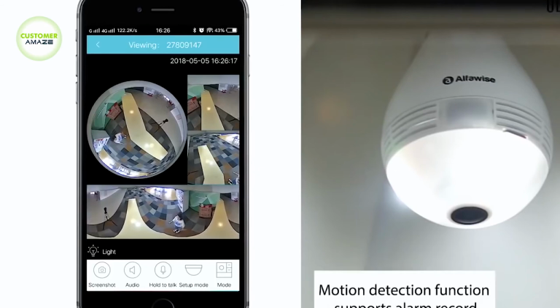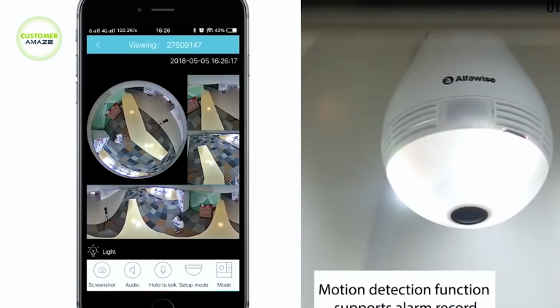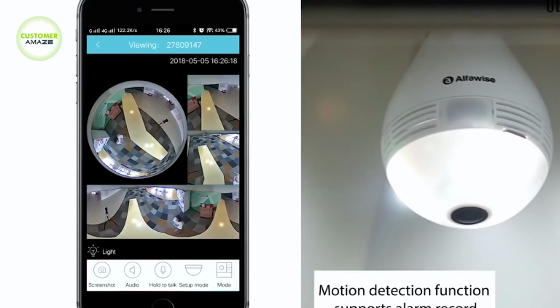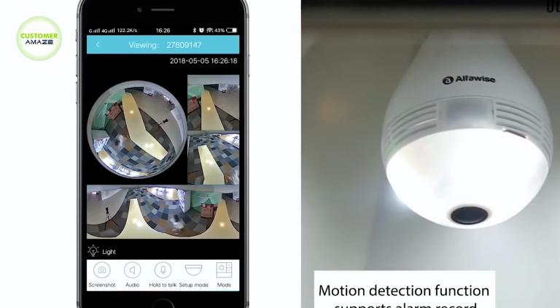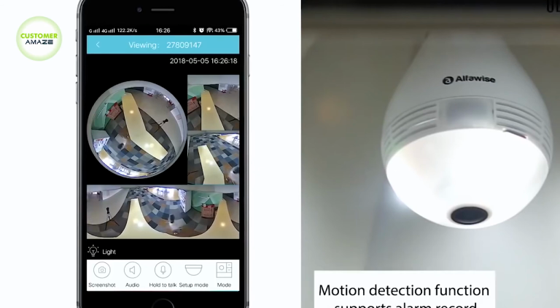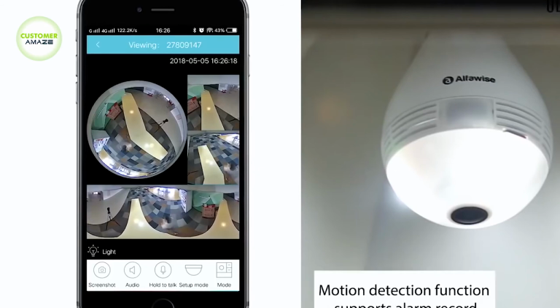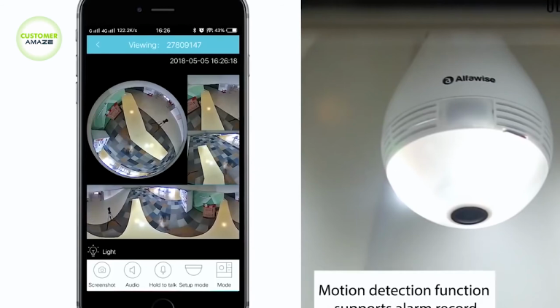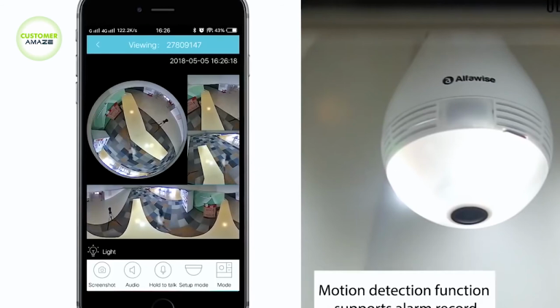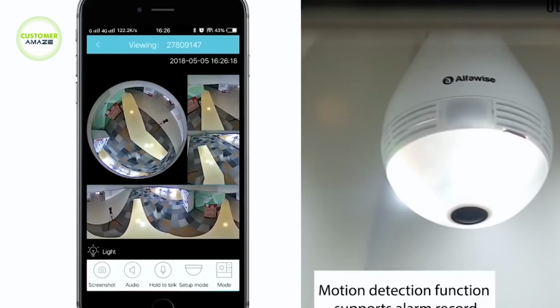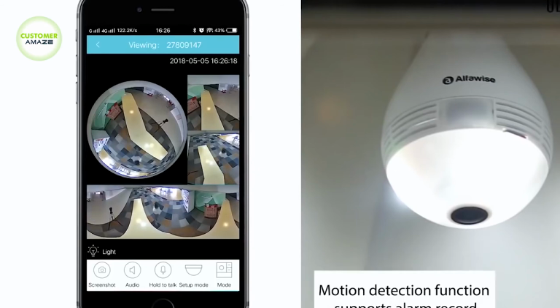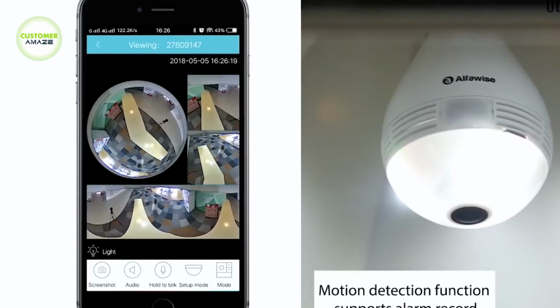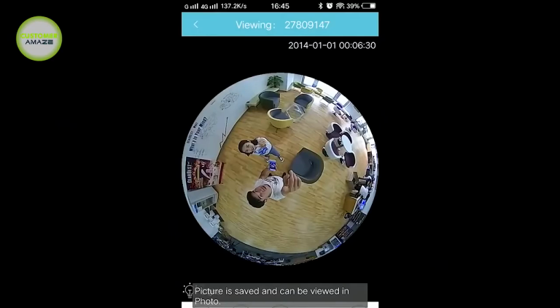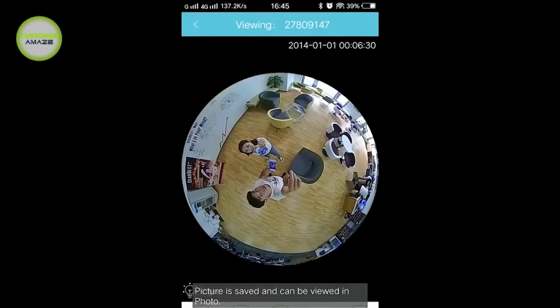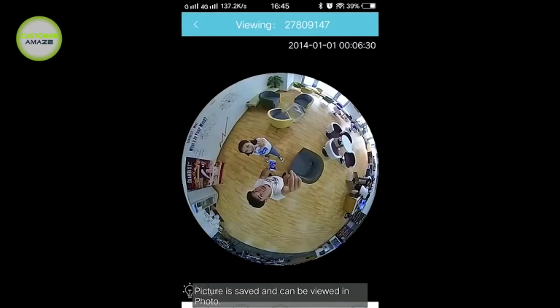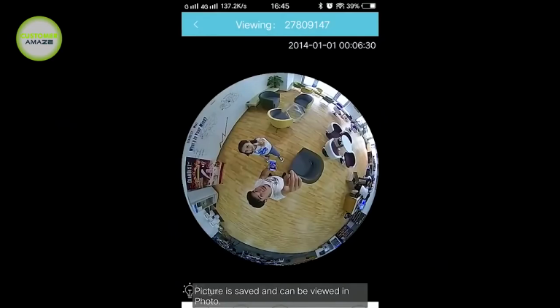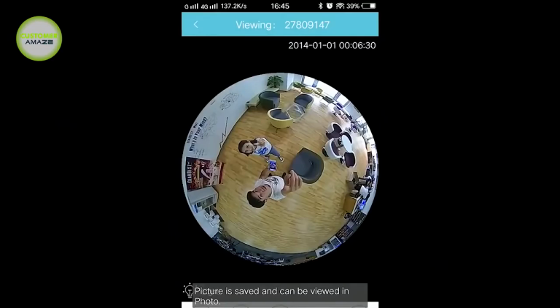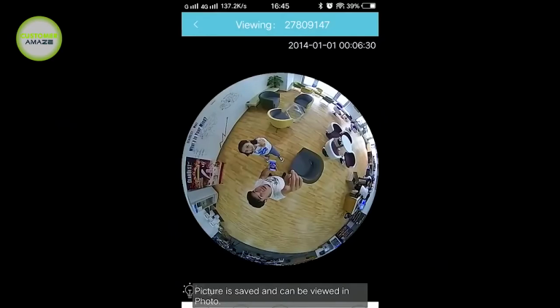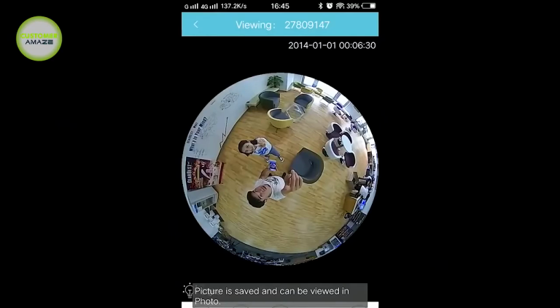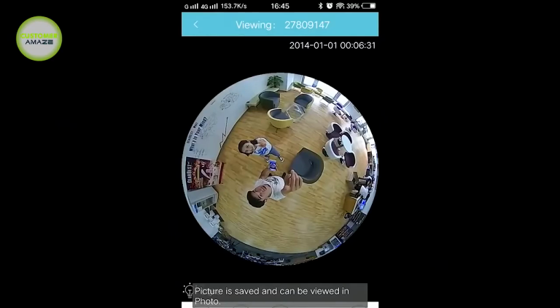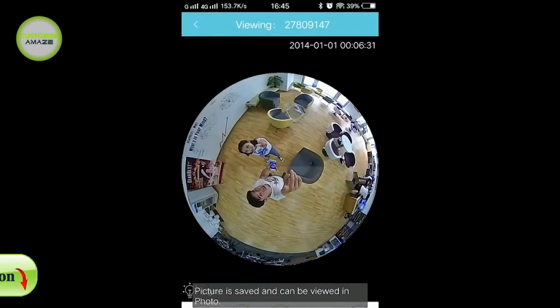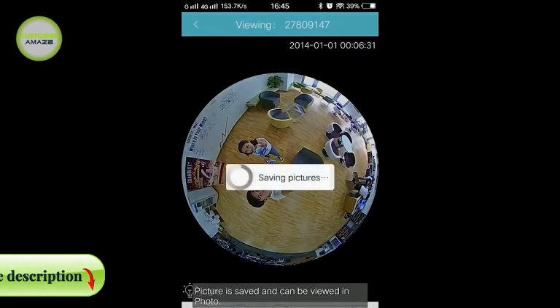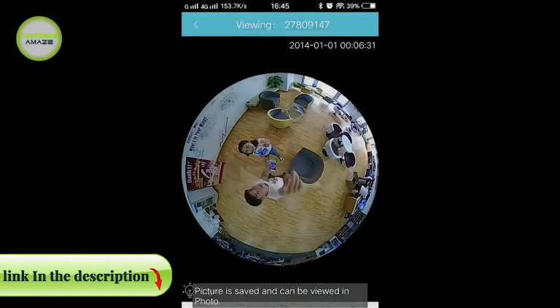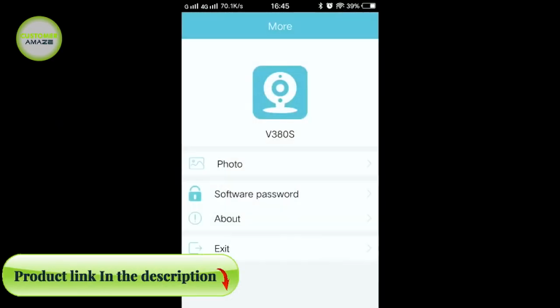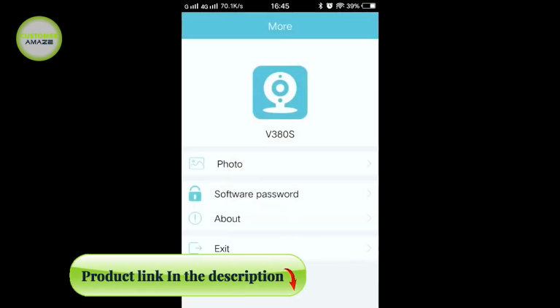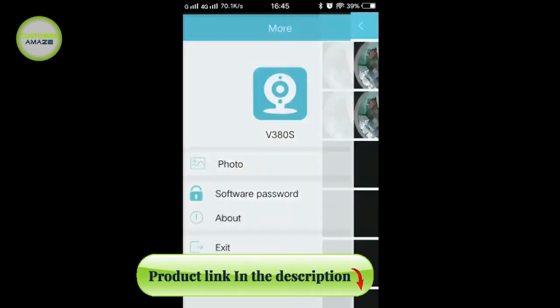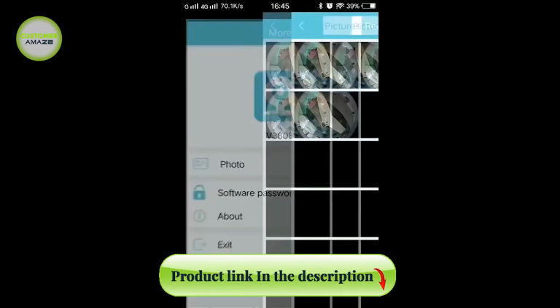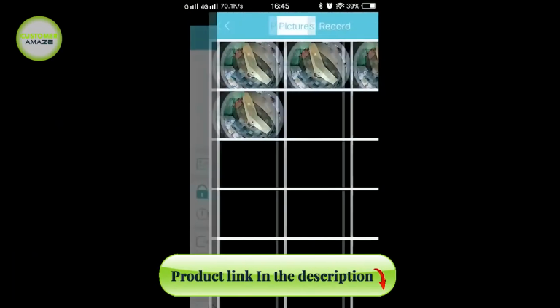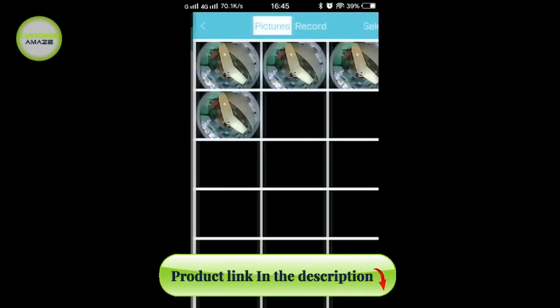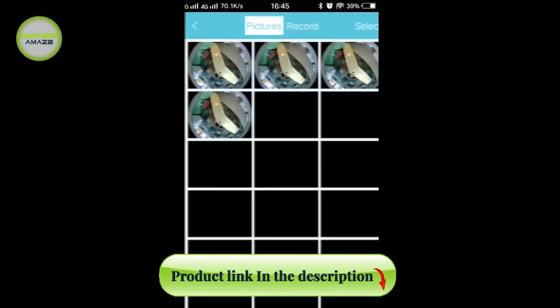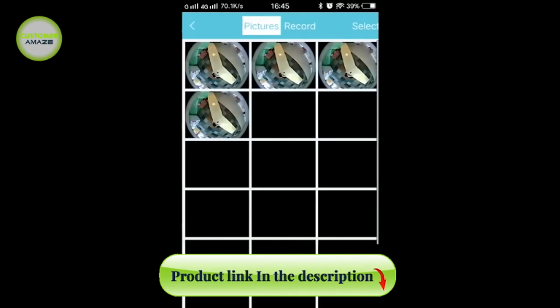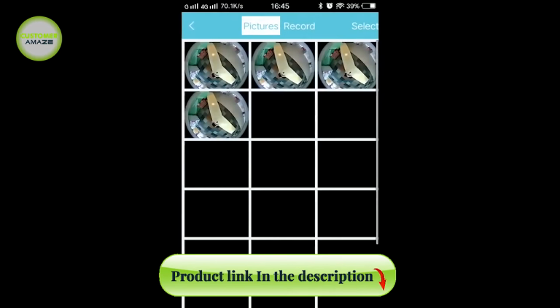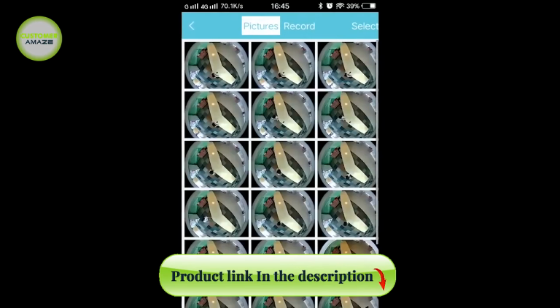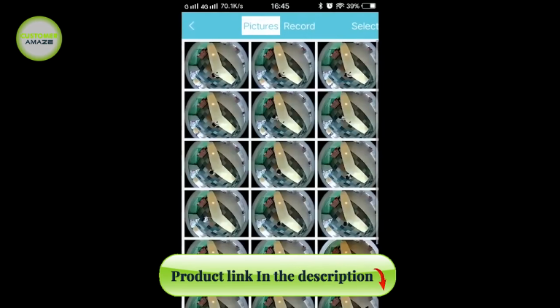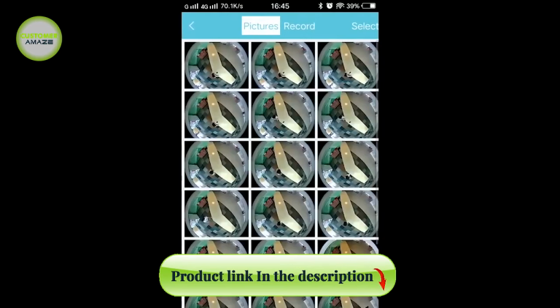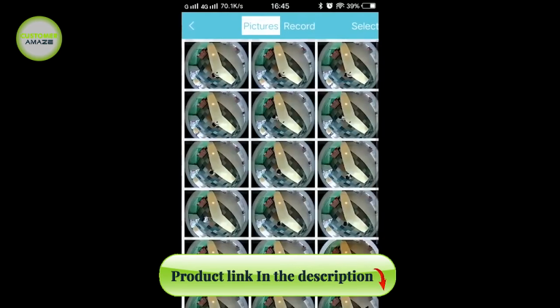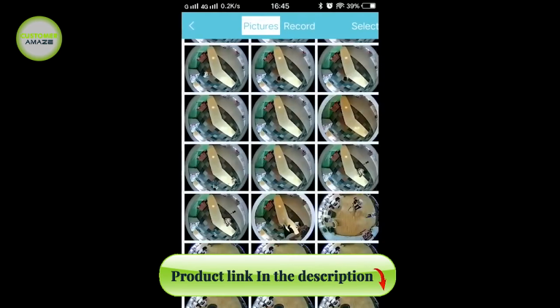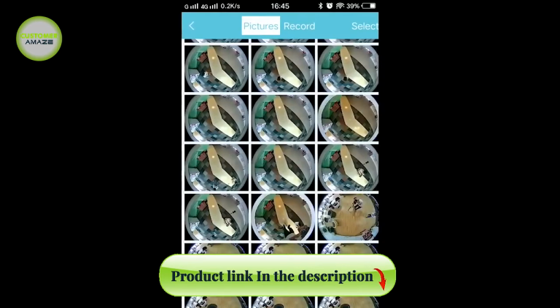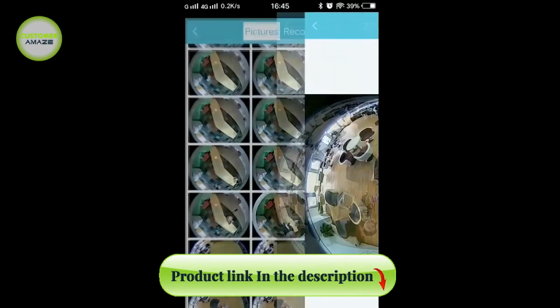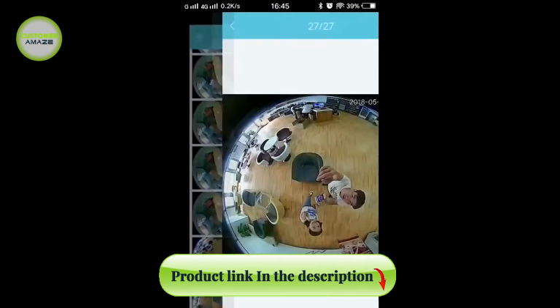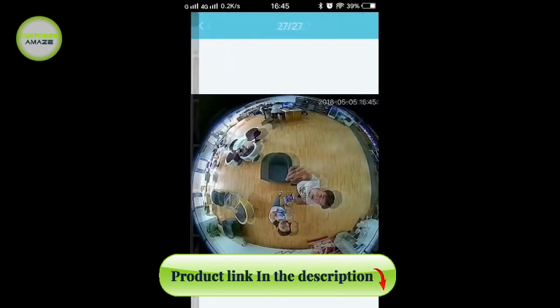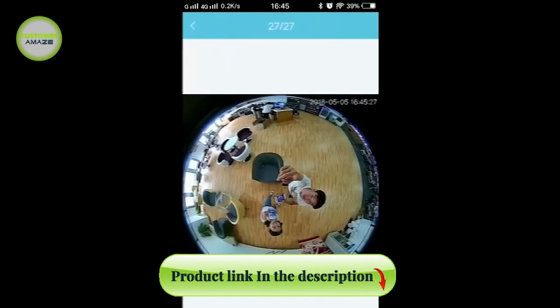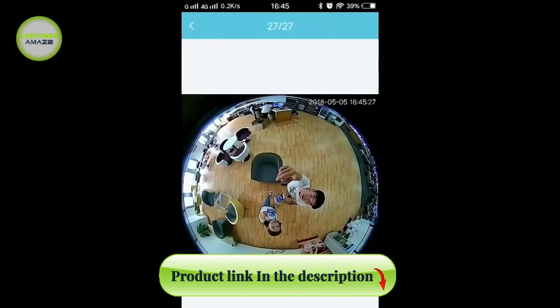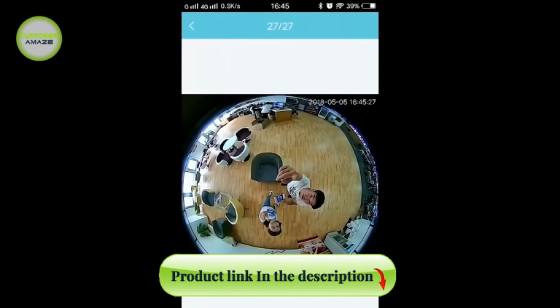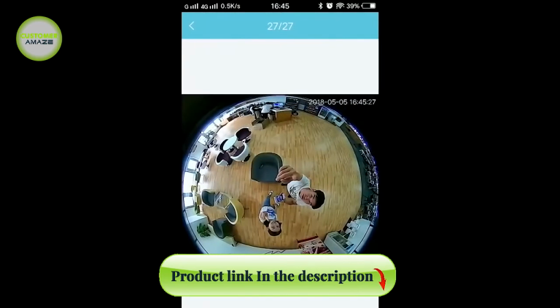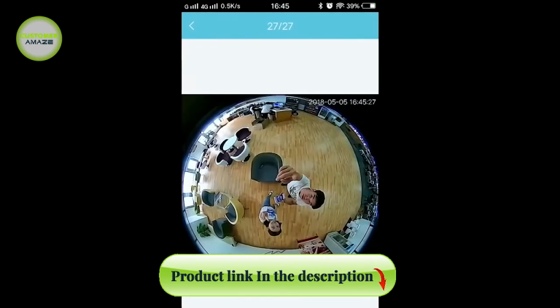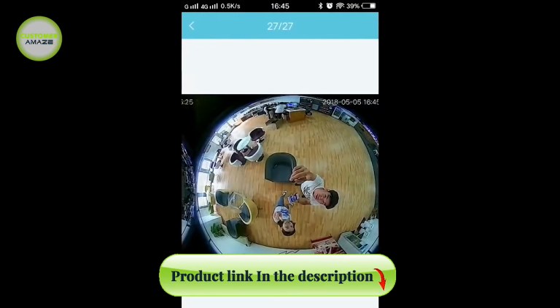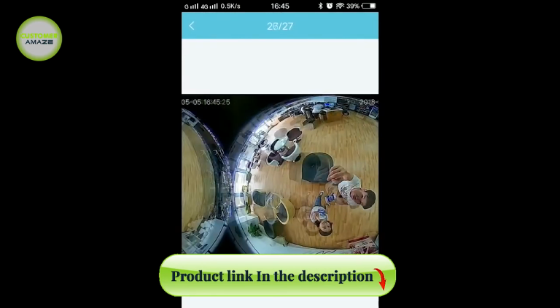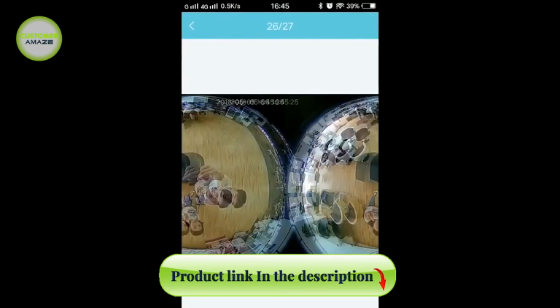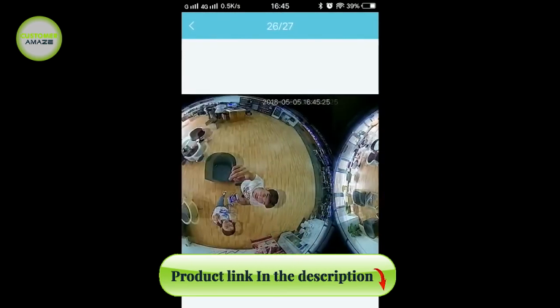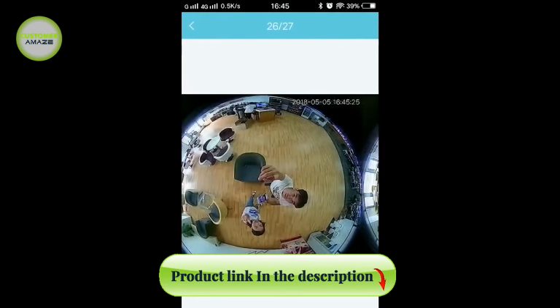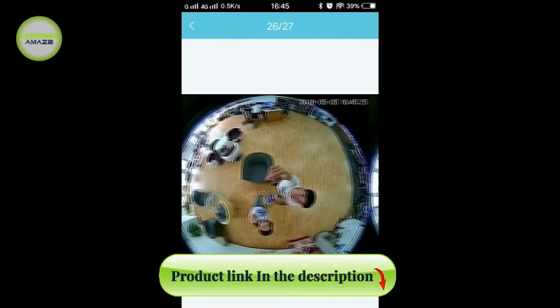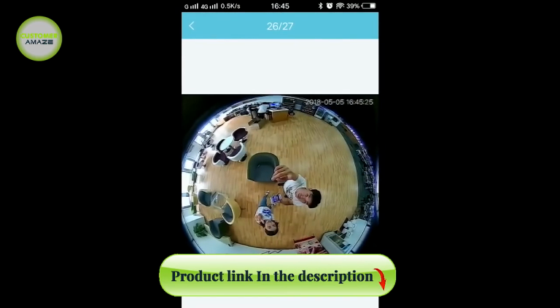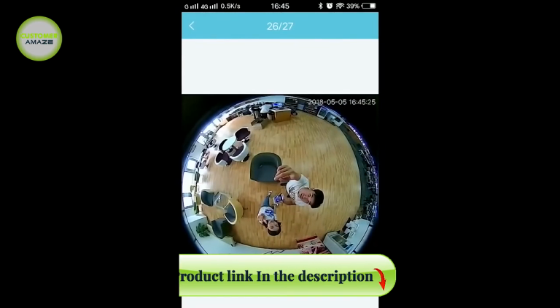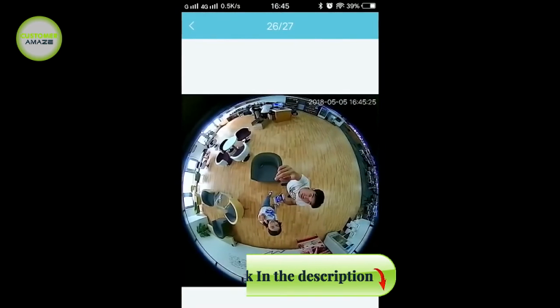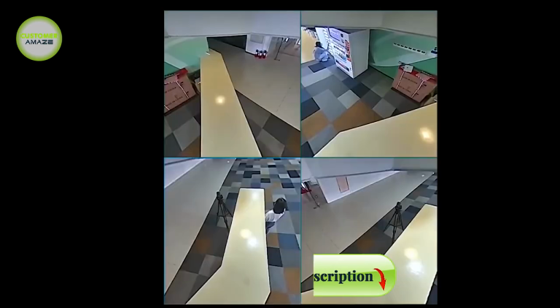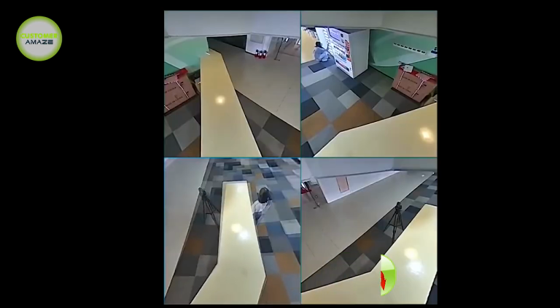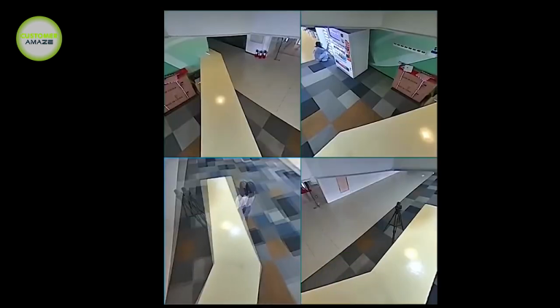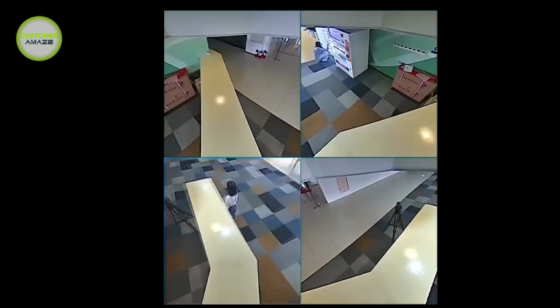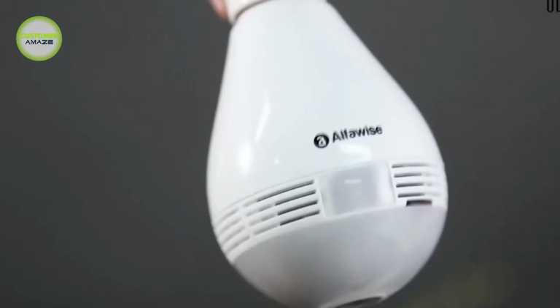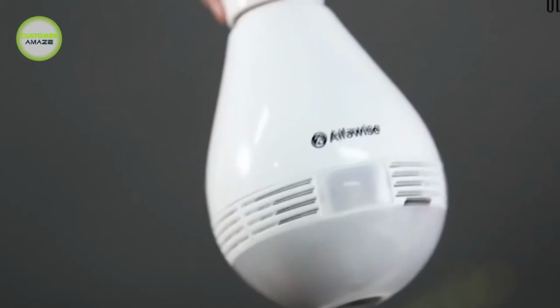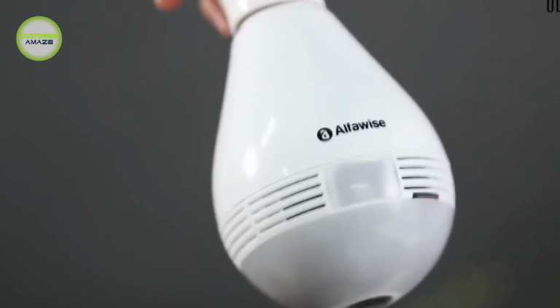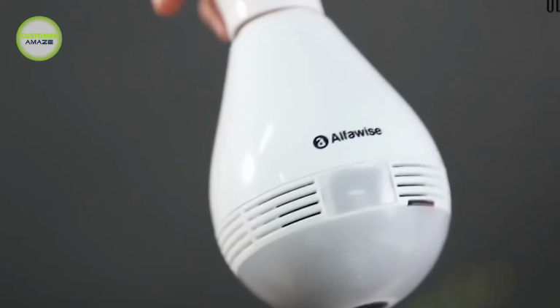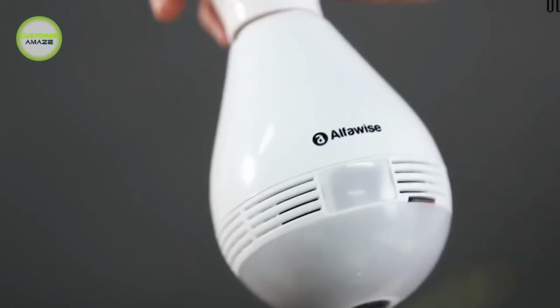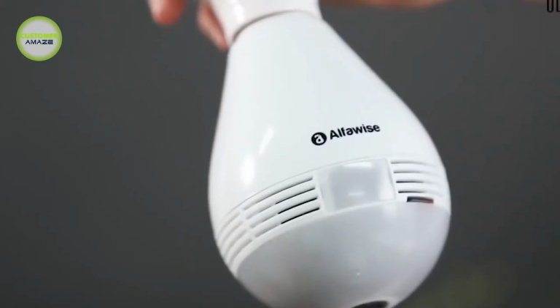This camera is an advanced smart home security camera which is suitable for home, shop, offices and business, etc.